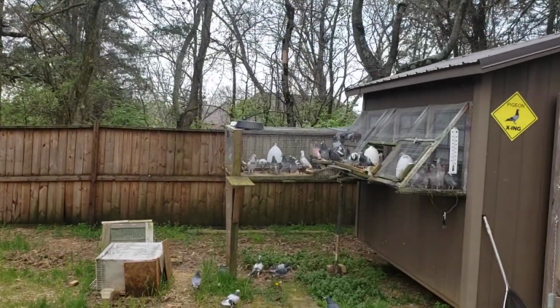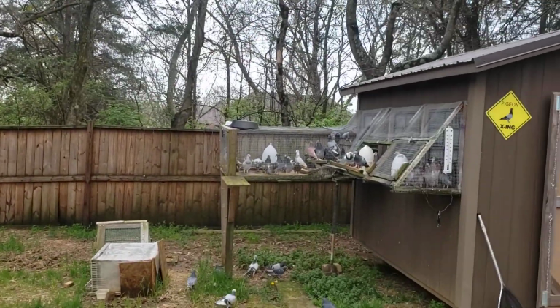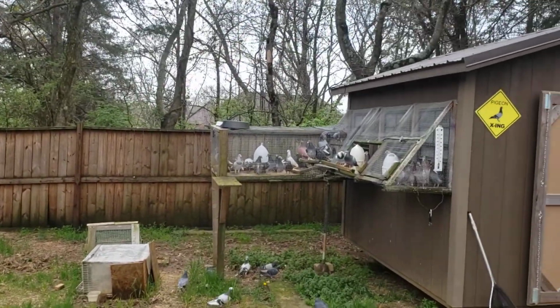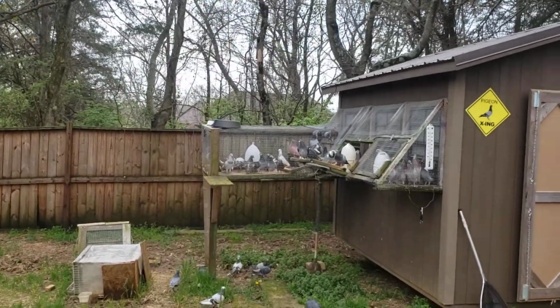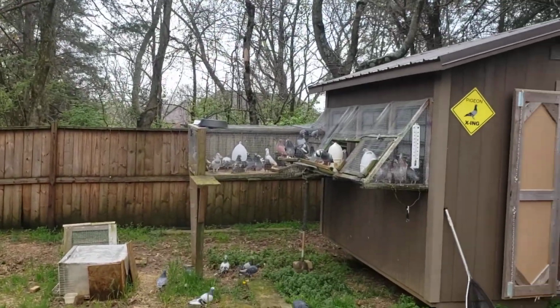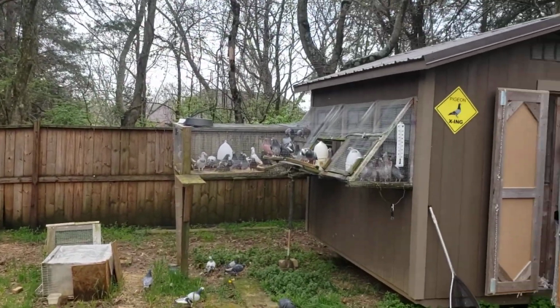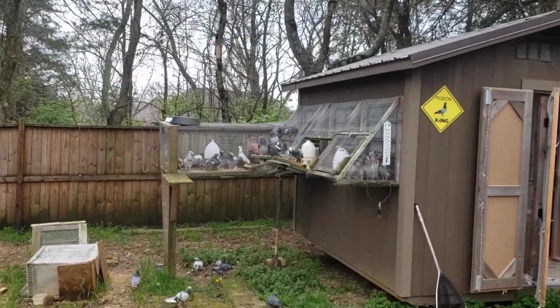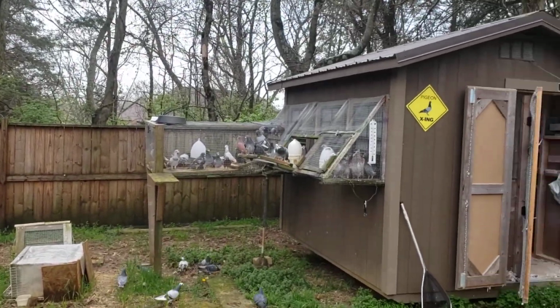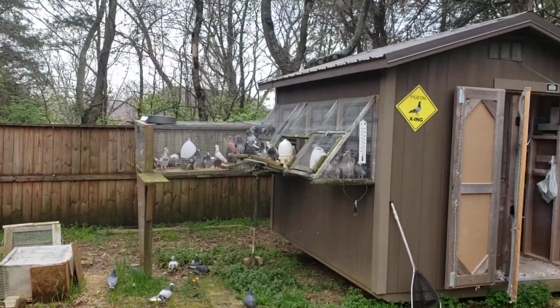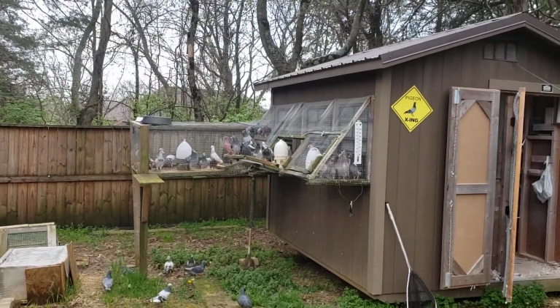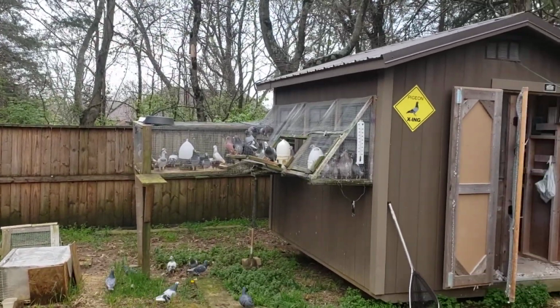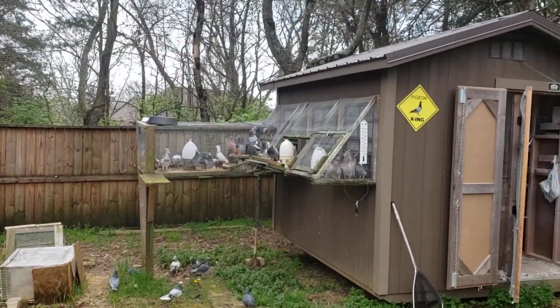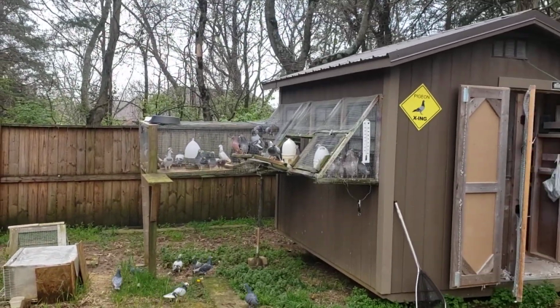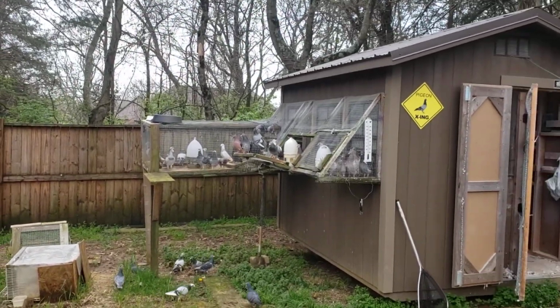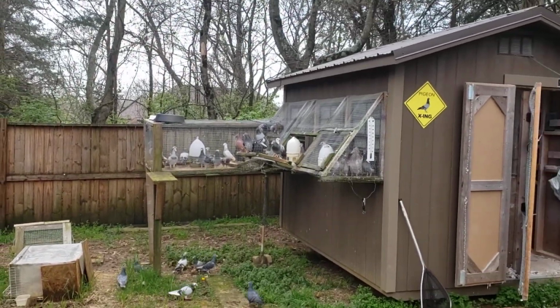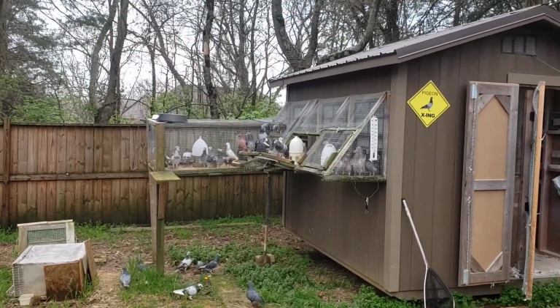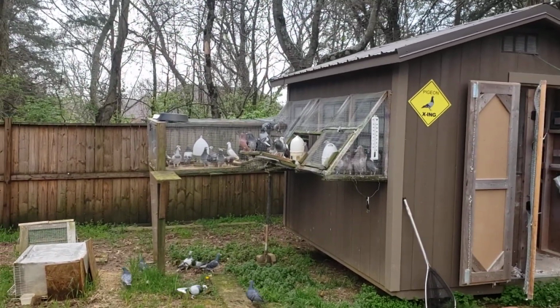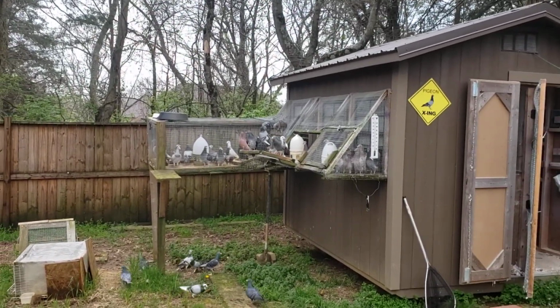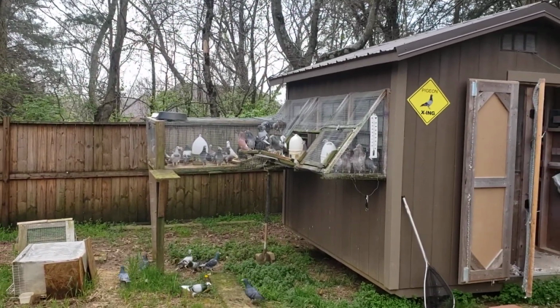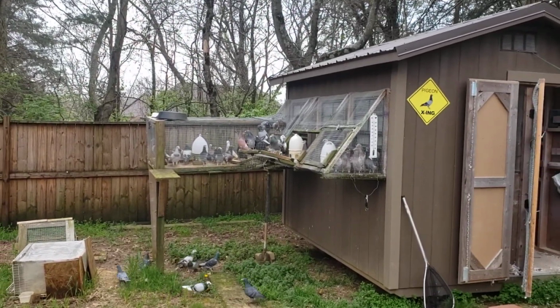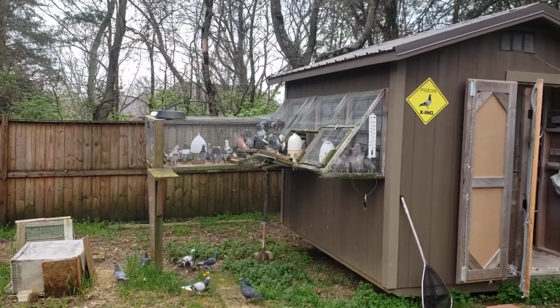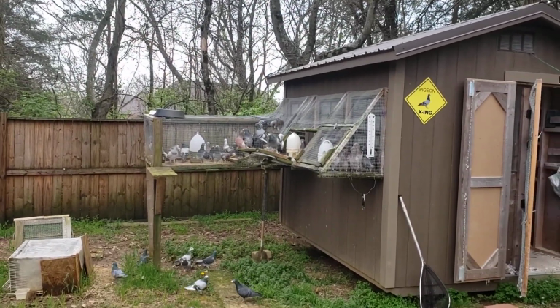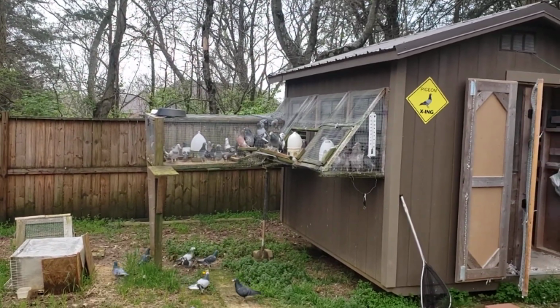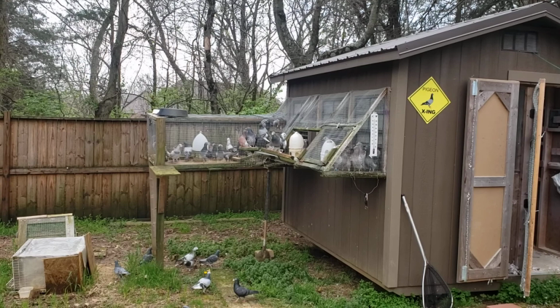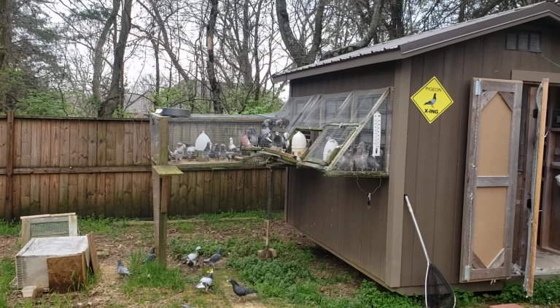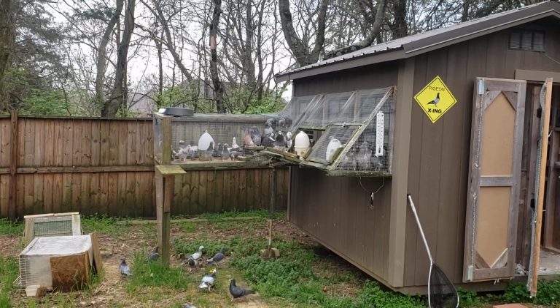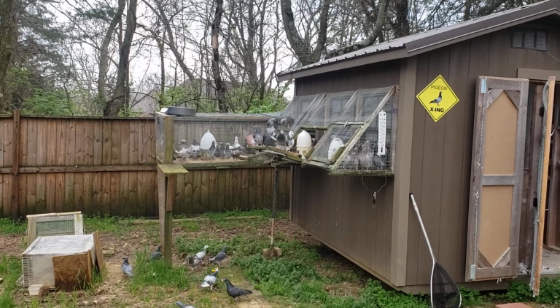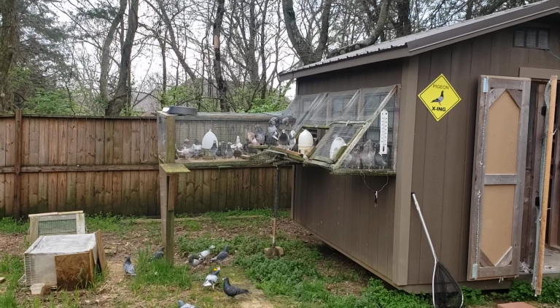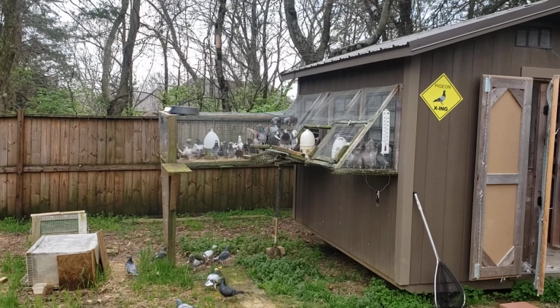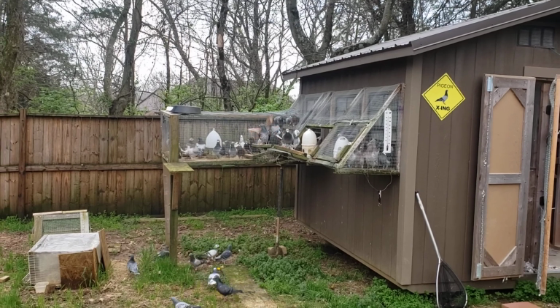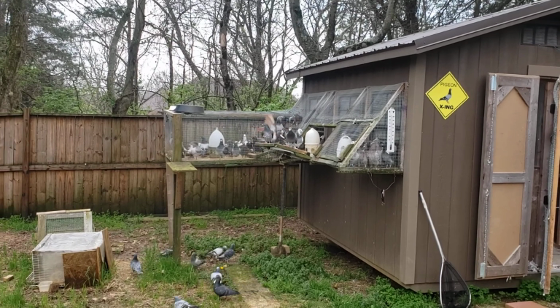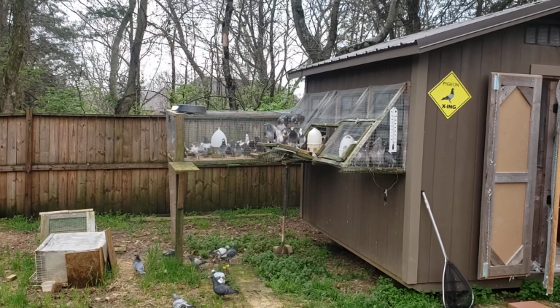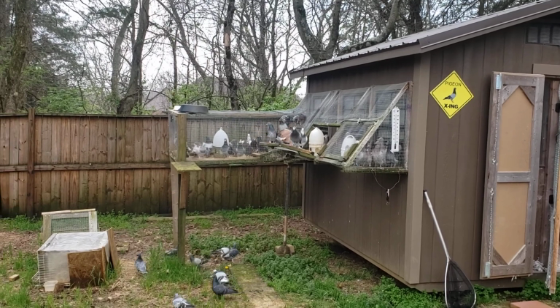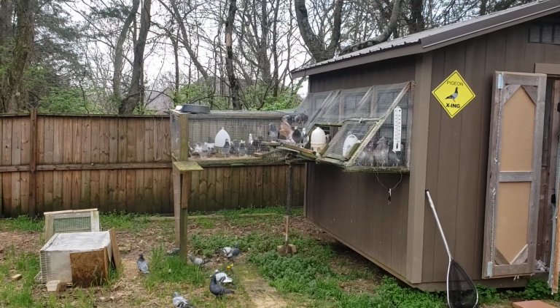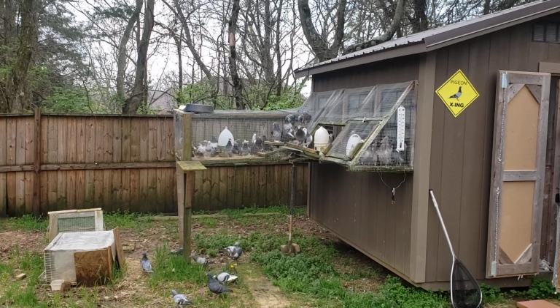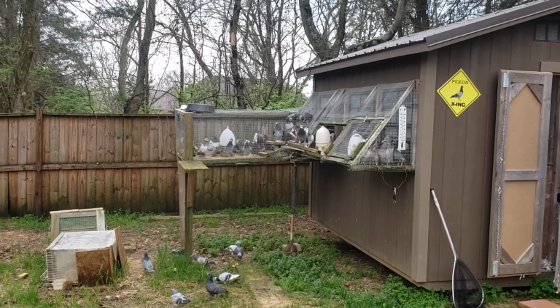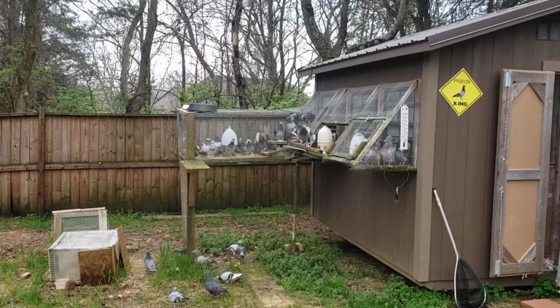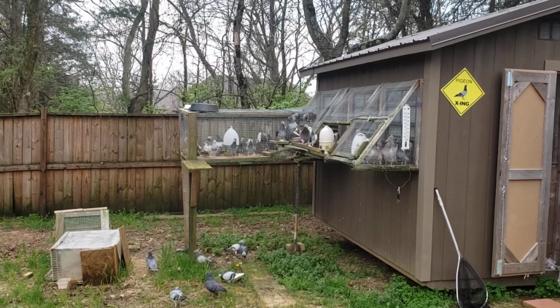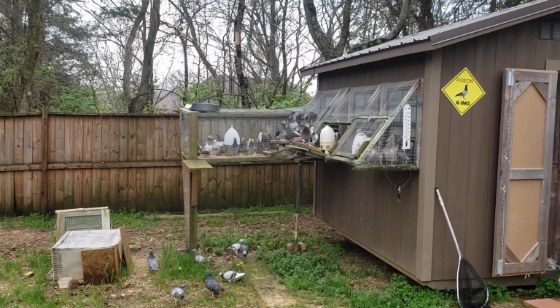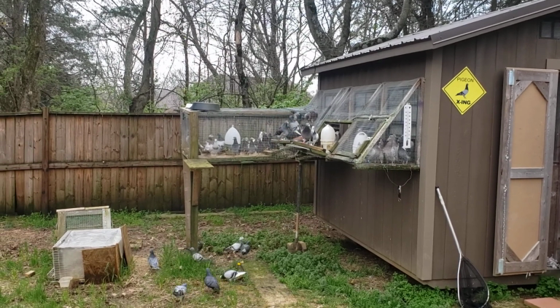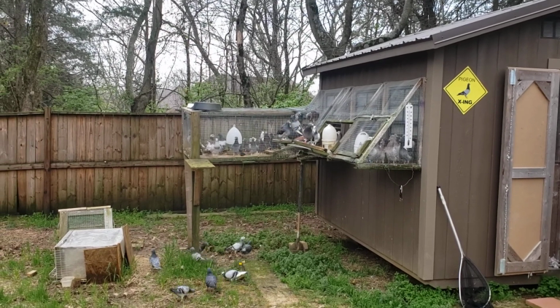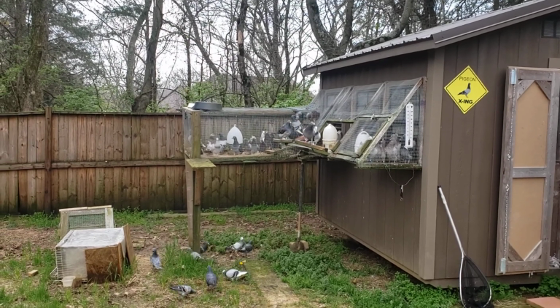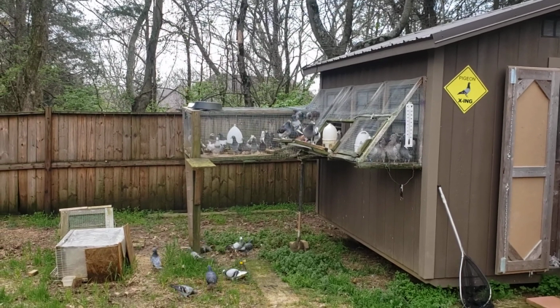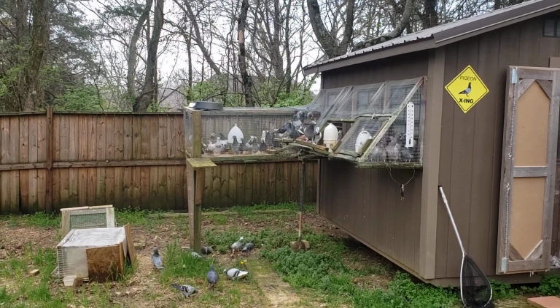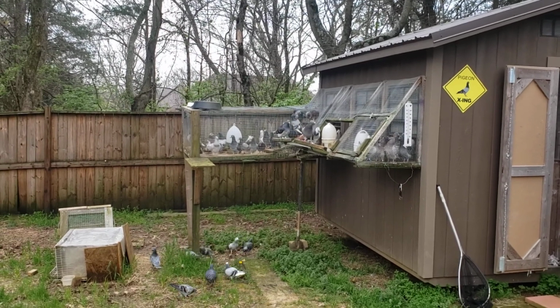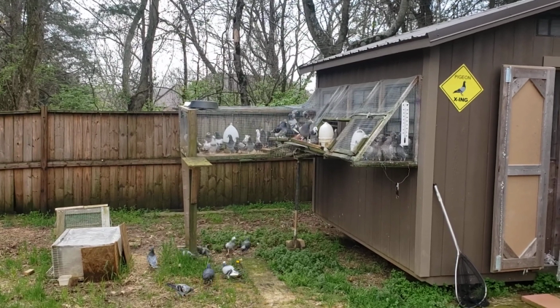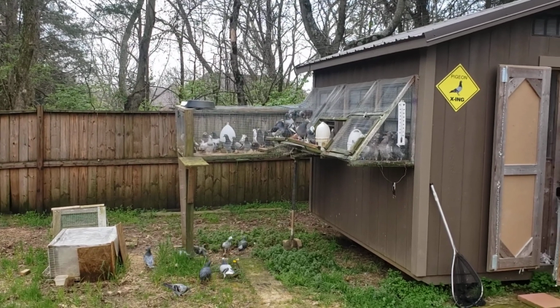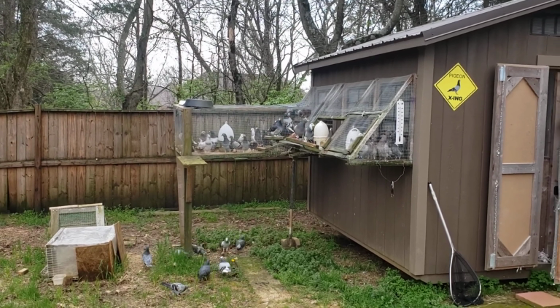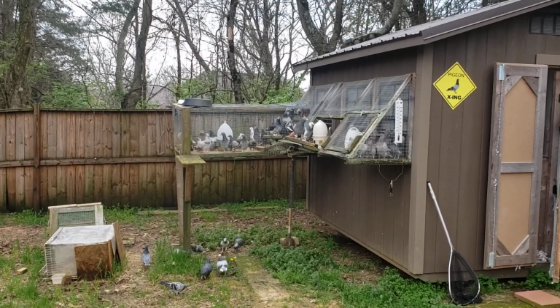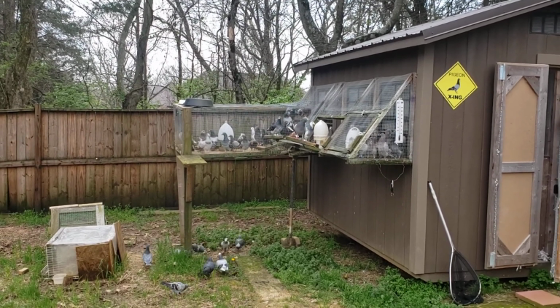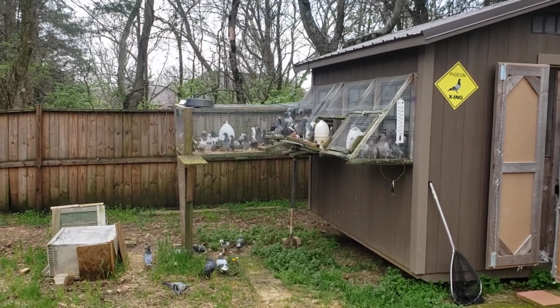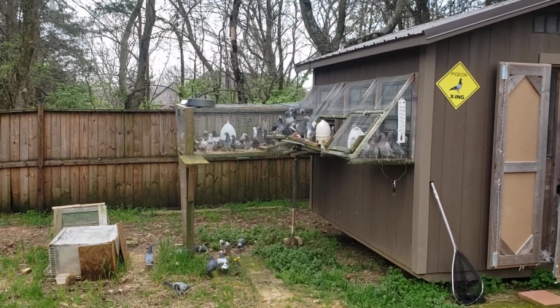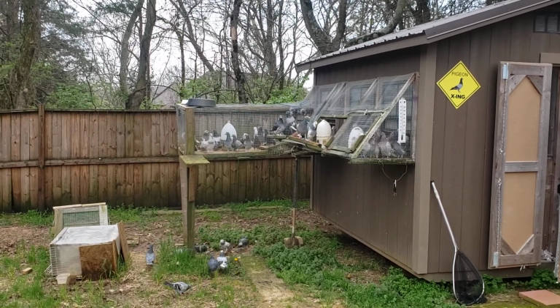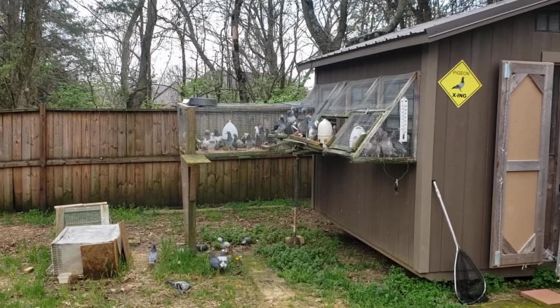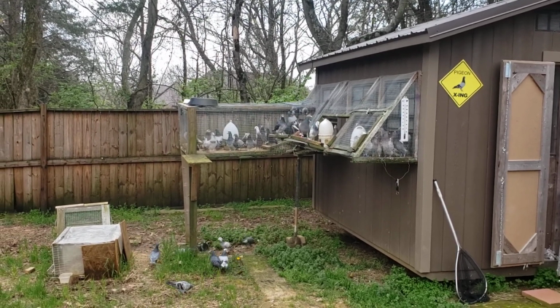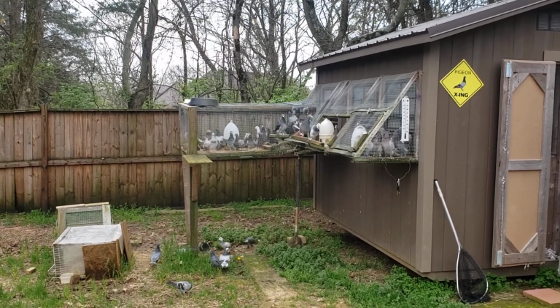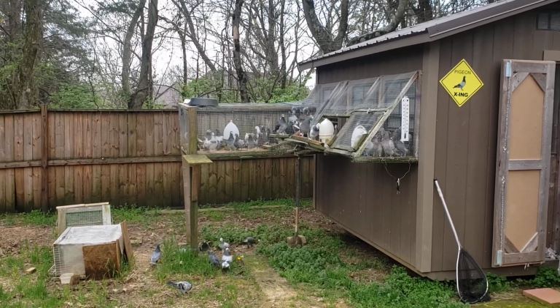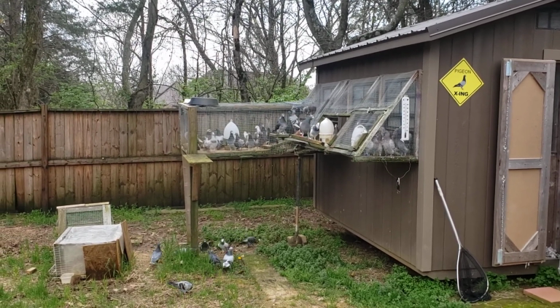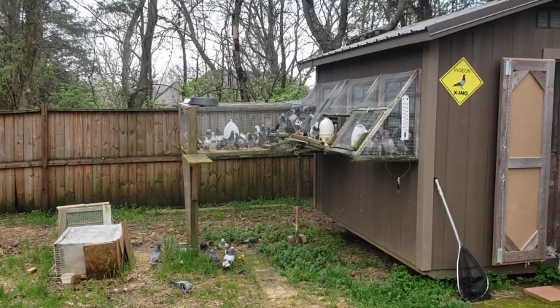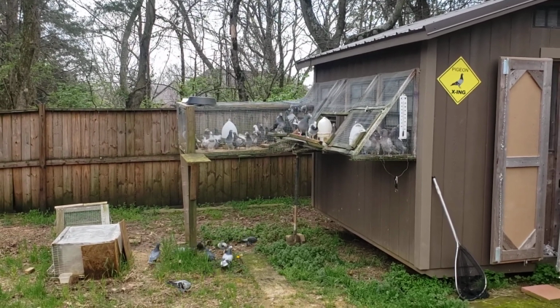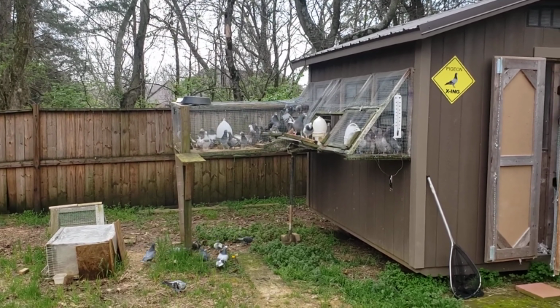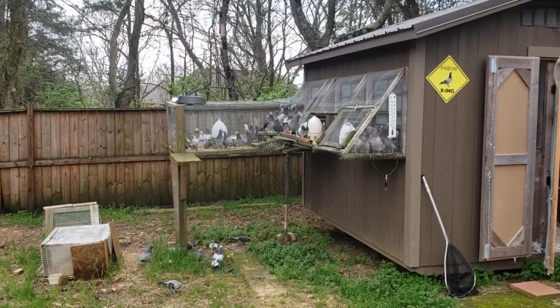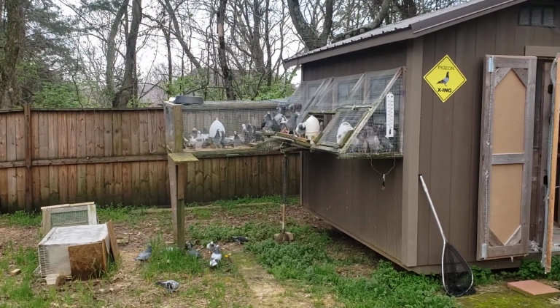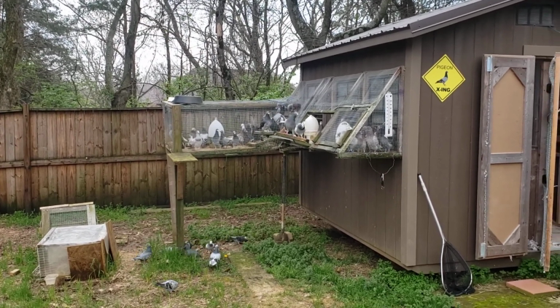Morning family. Friday morning, about two o'clock in the afternoon. It's about 70 degrees.